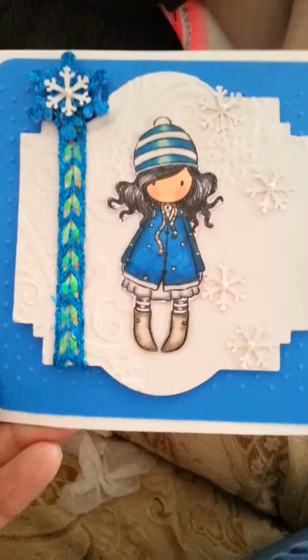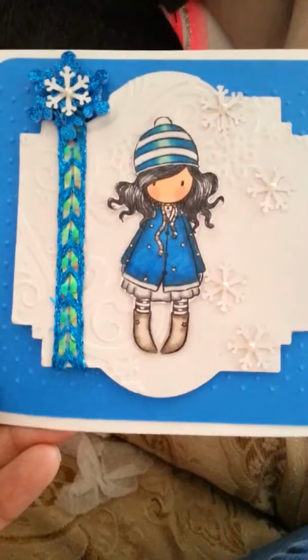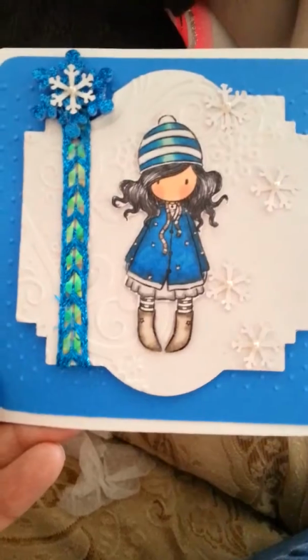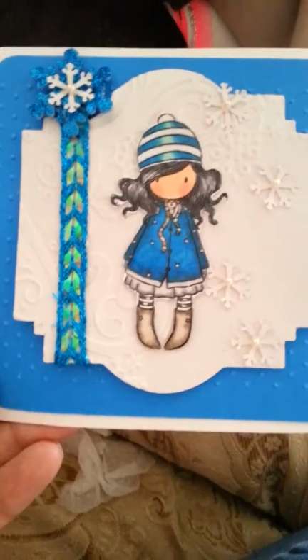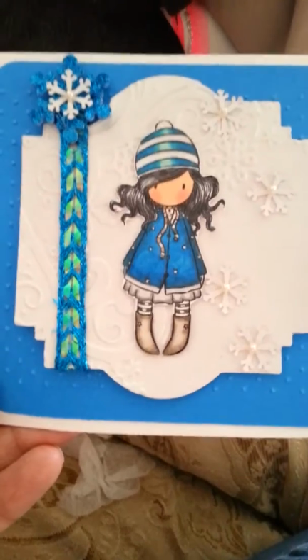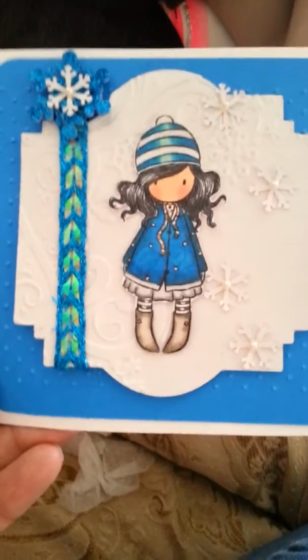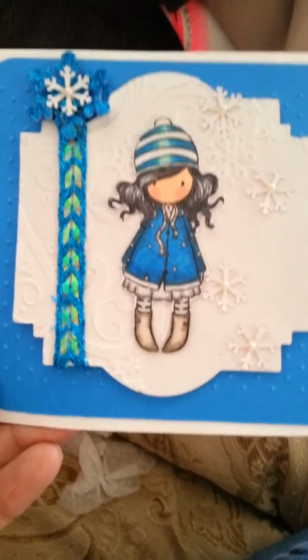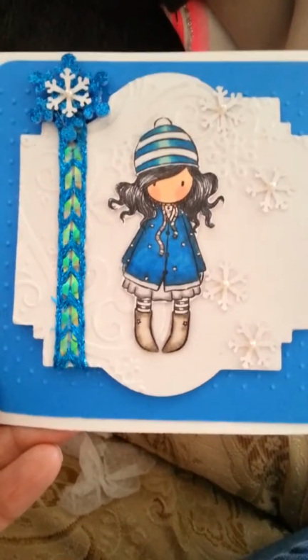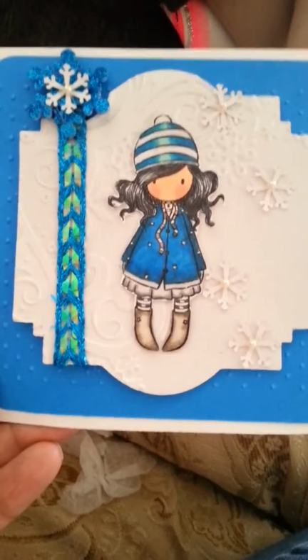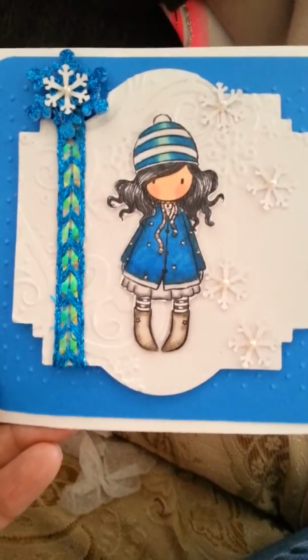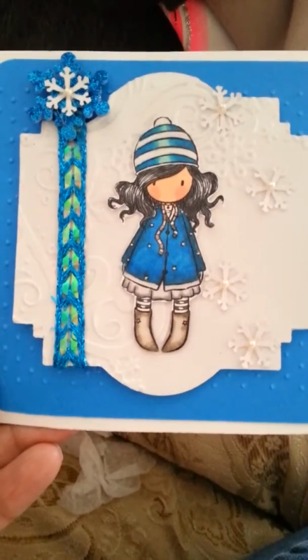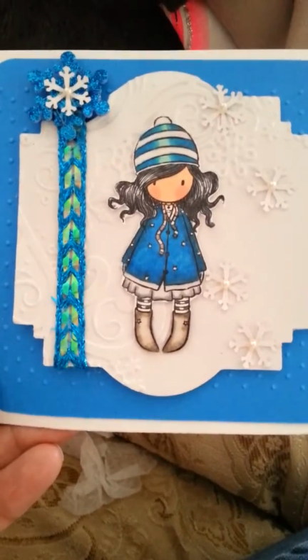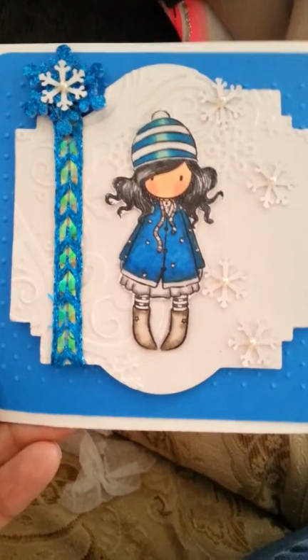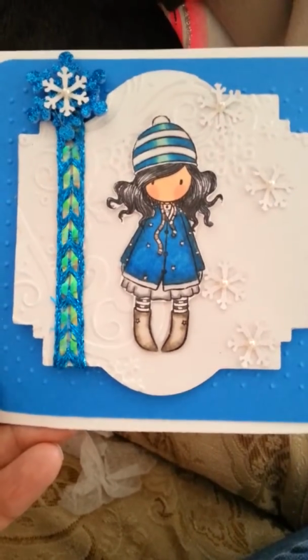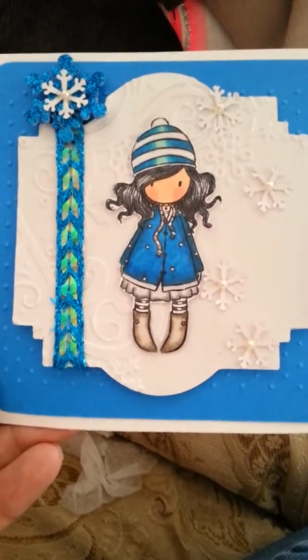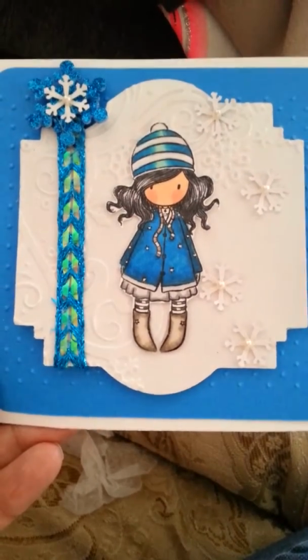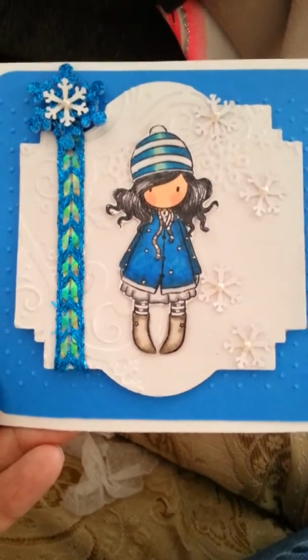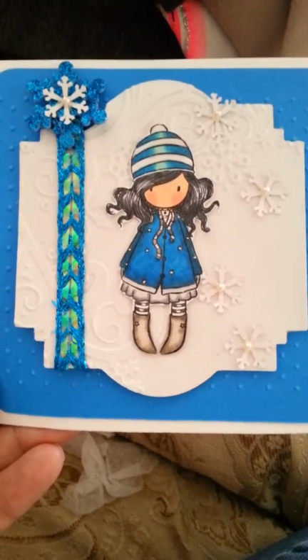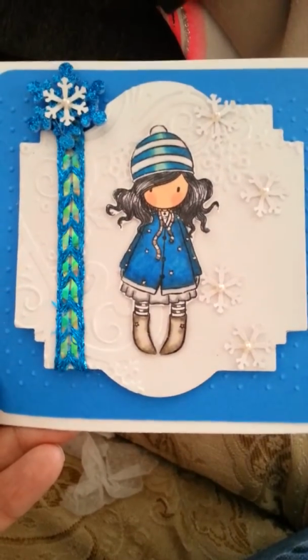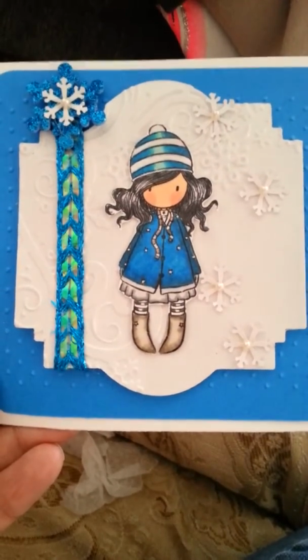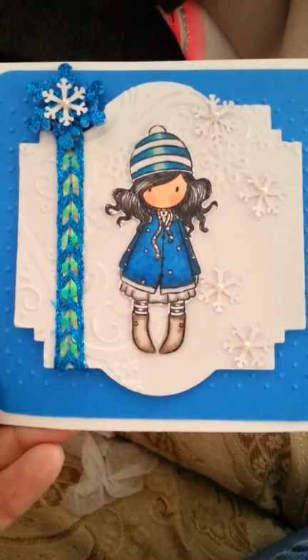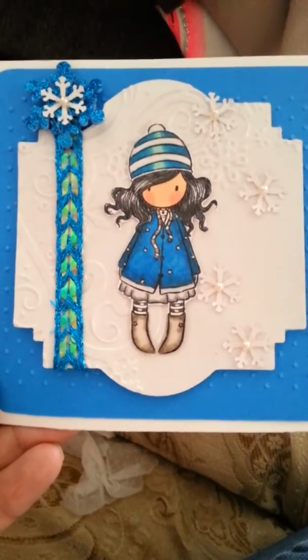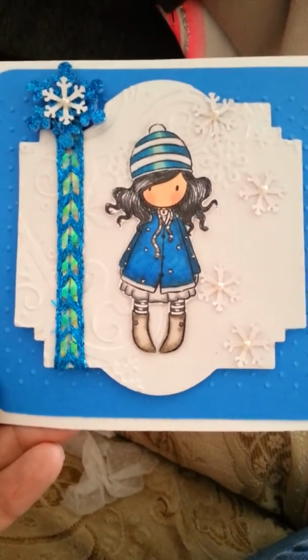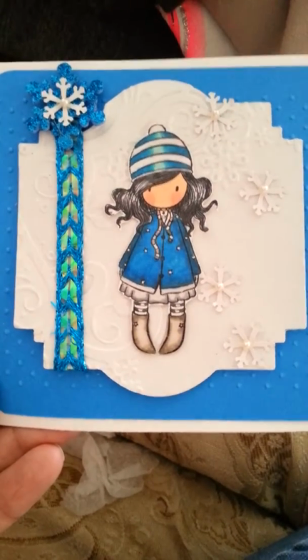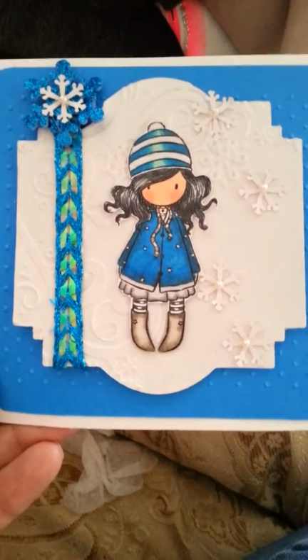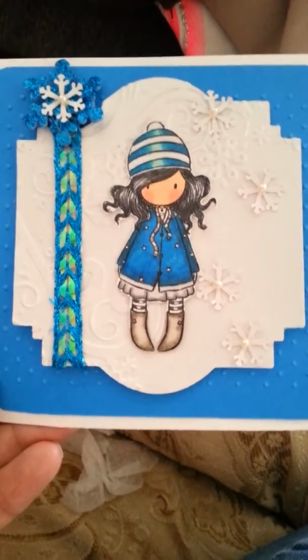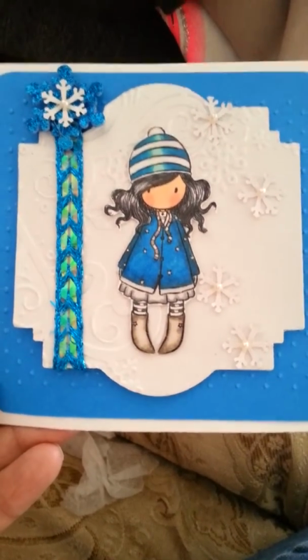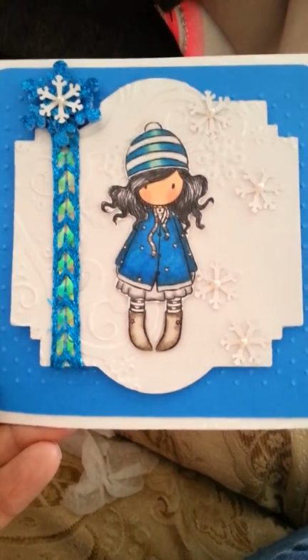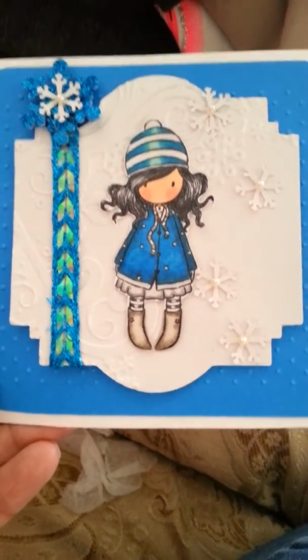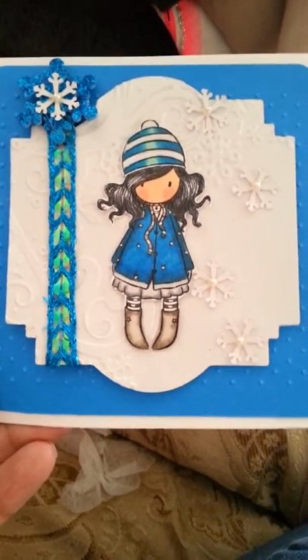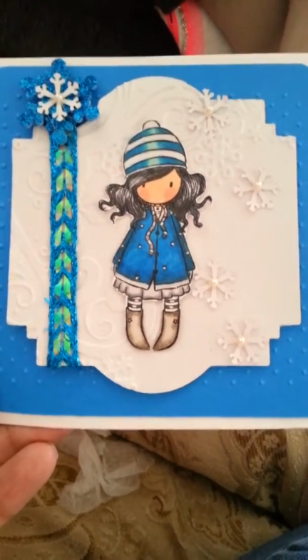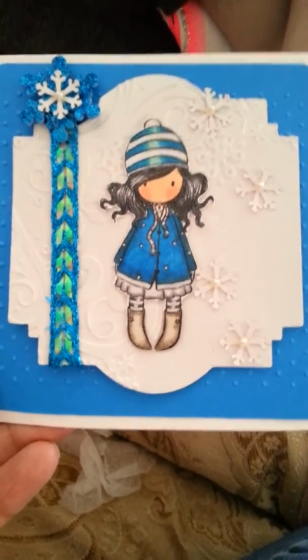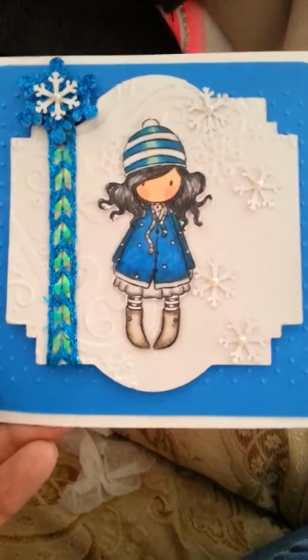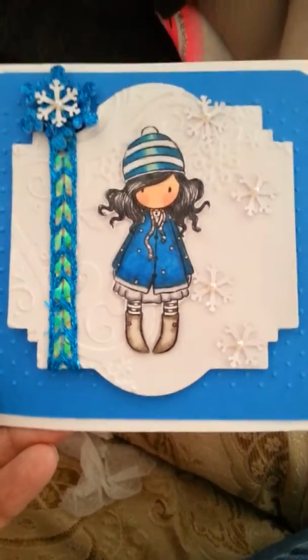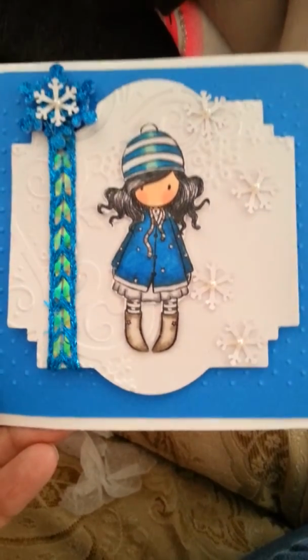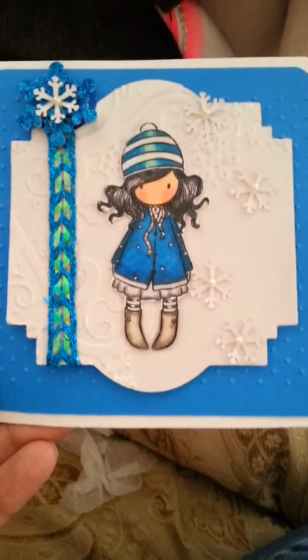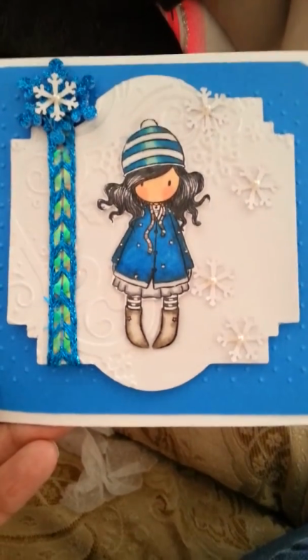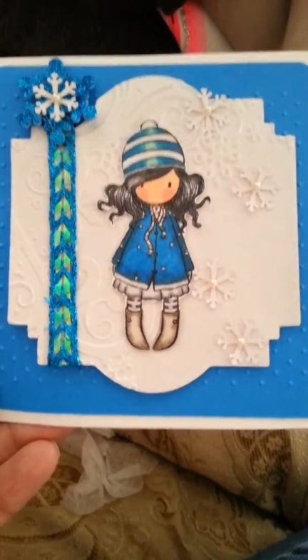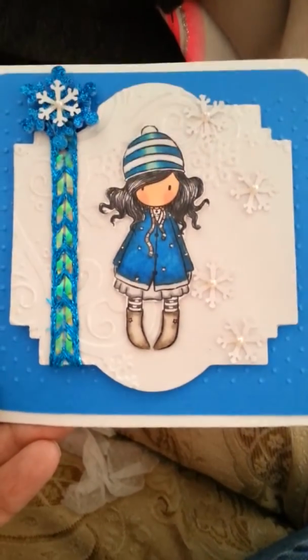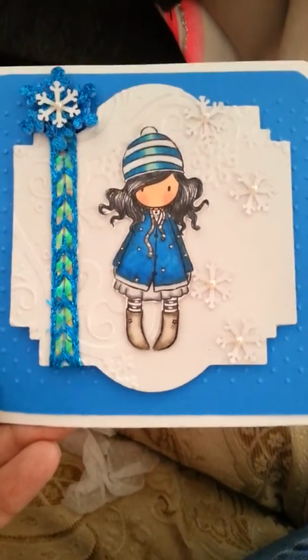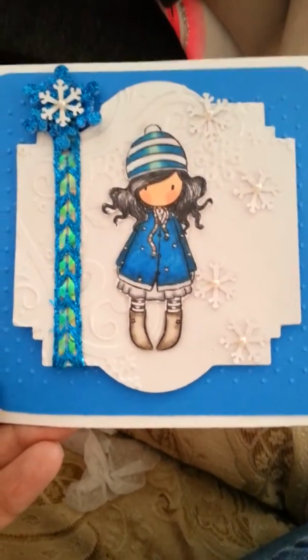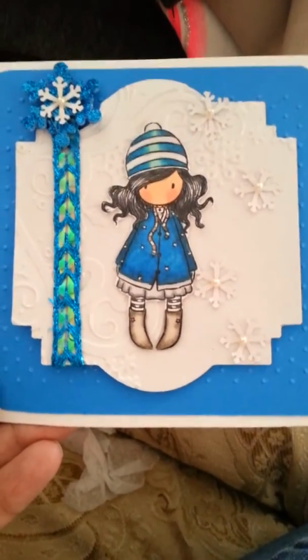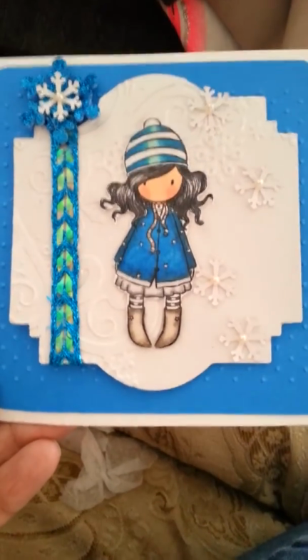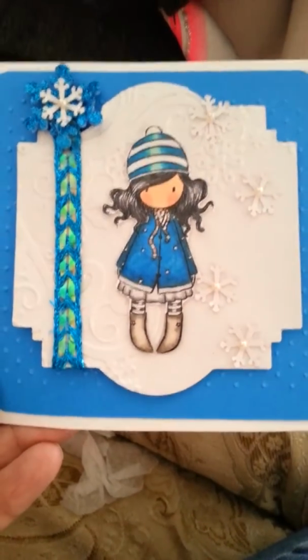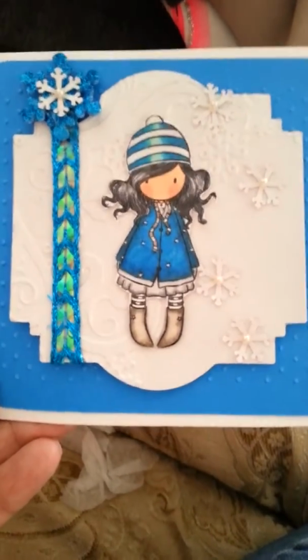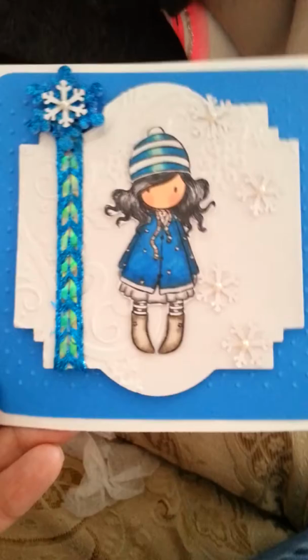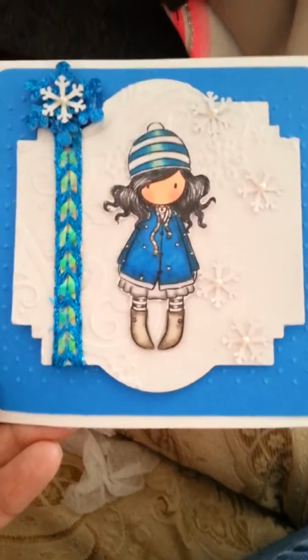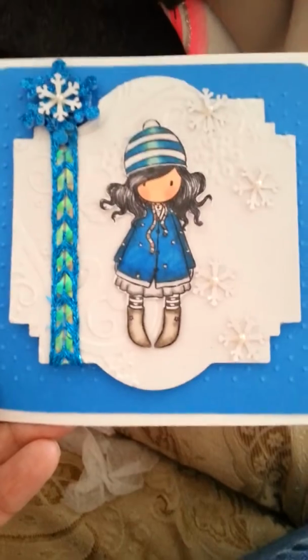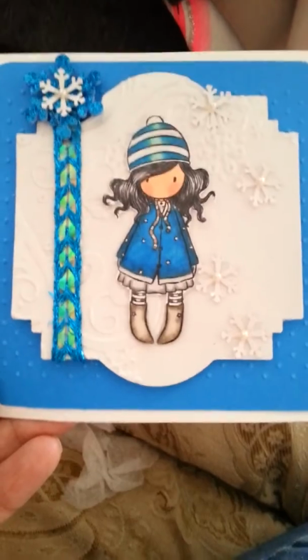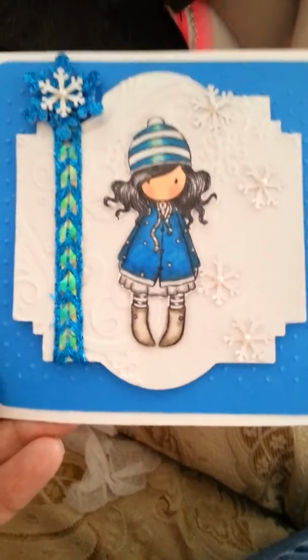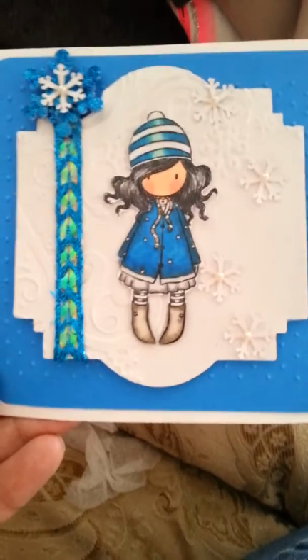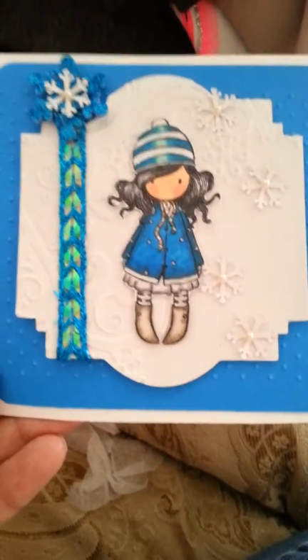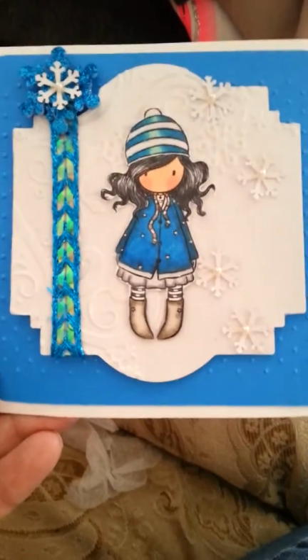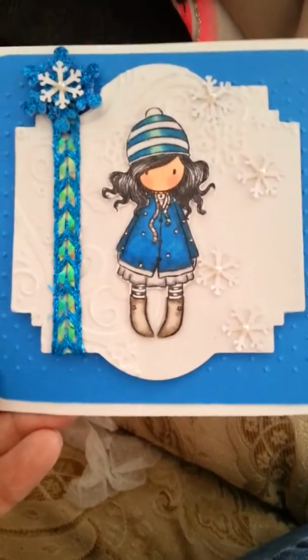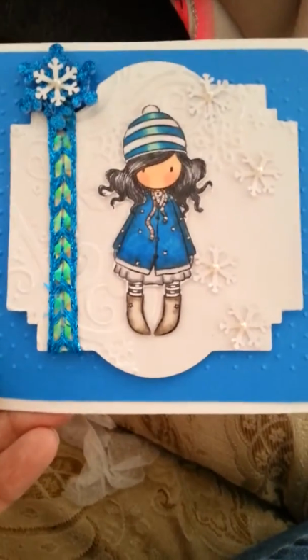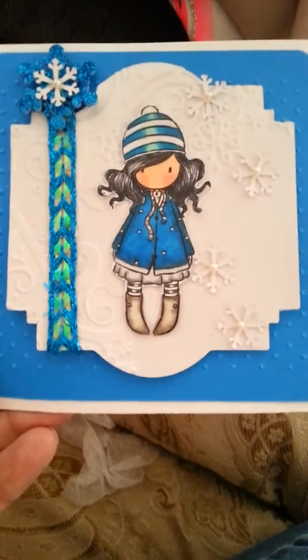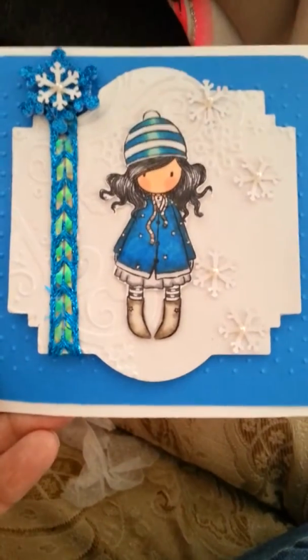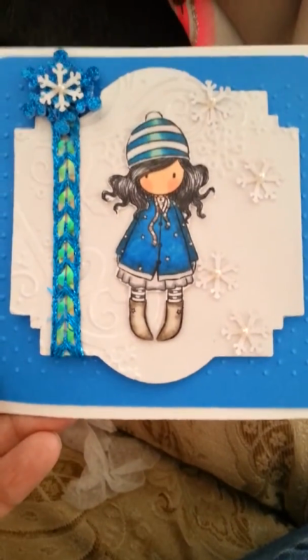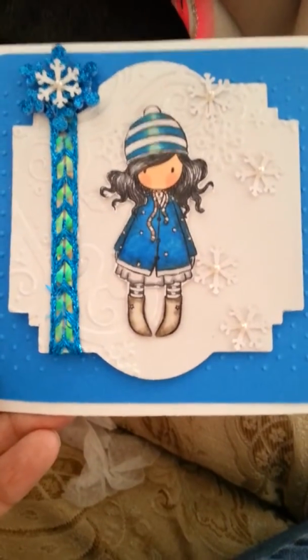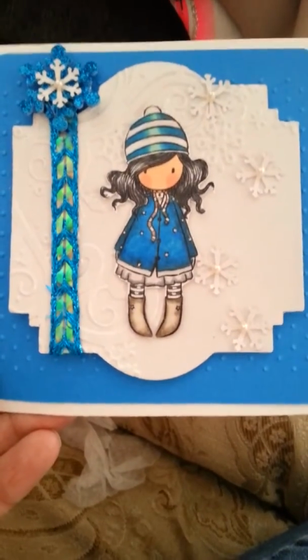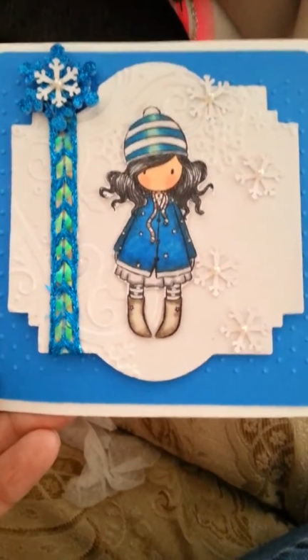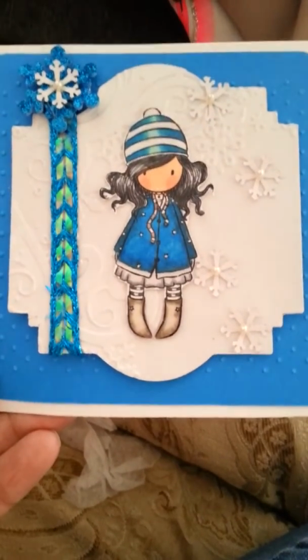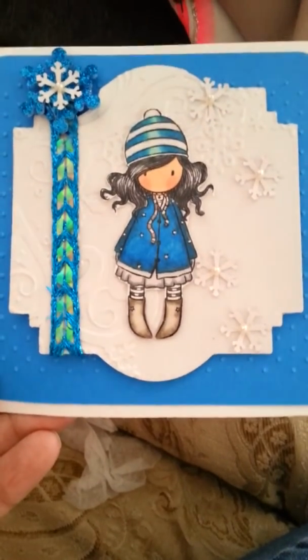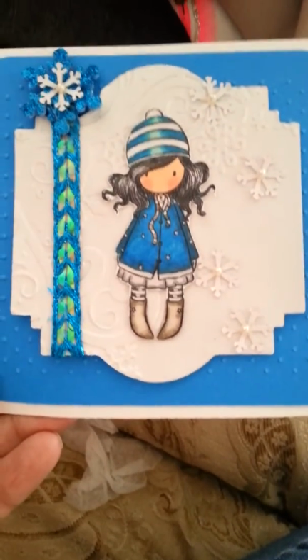Hello everyone, just want to go ahead and do a quick video response. This video response is for Scrappy K. Sue.